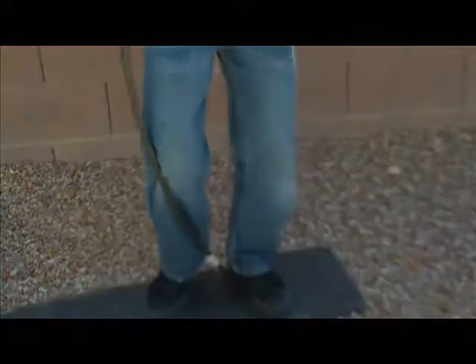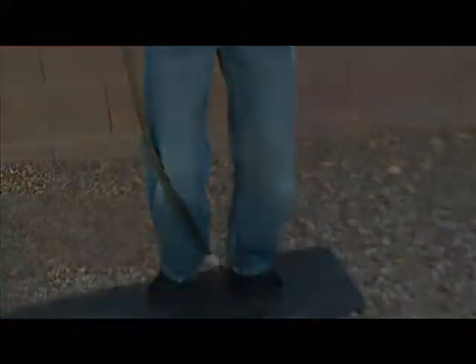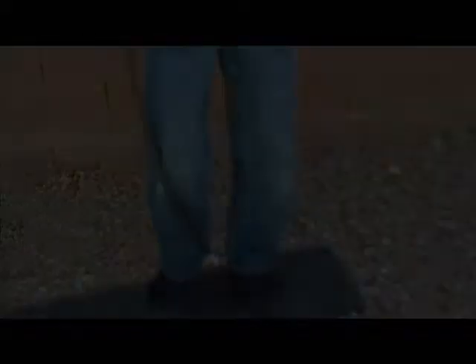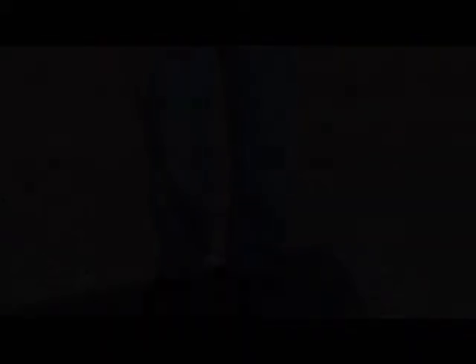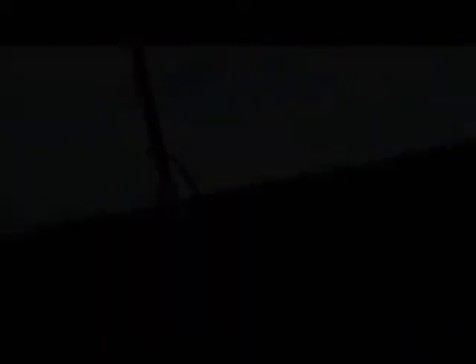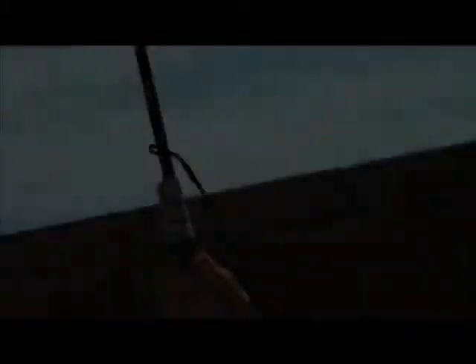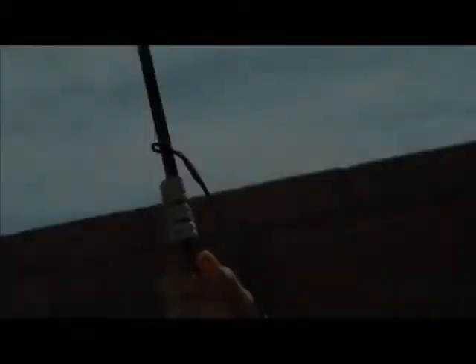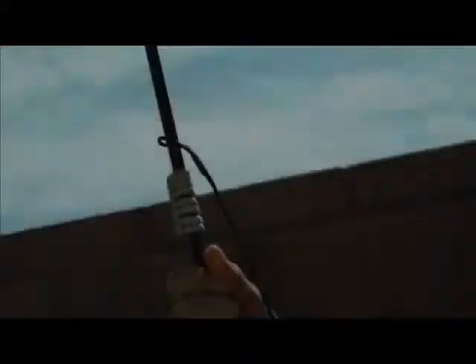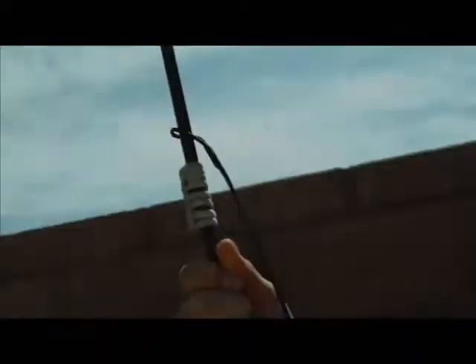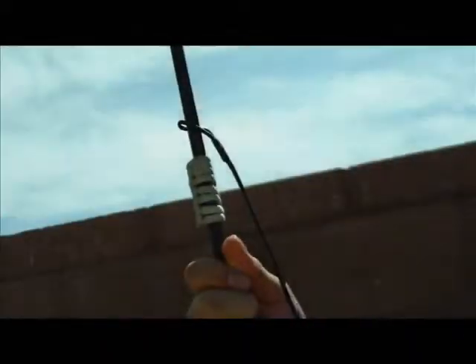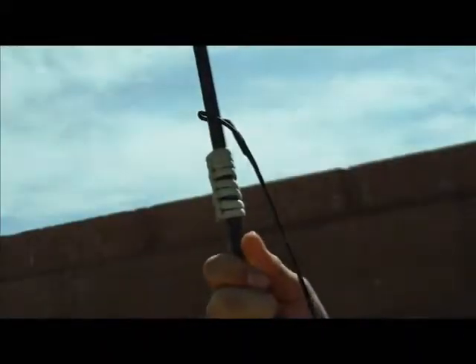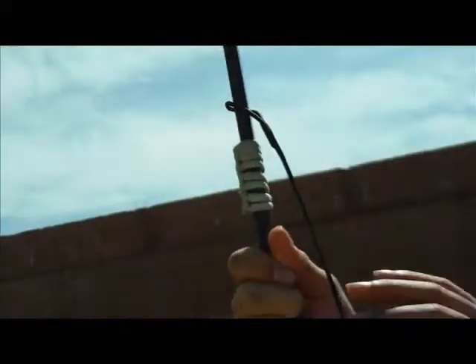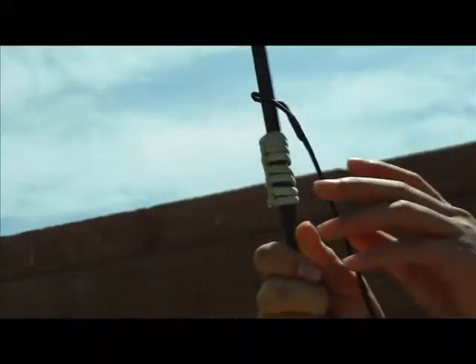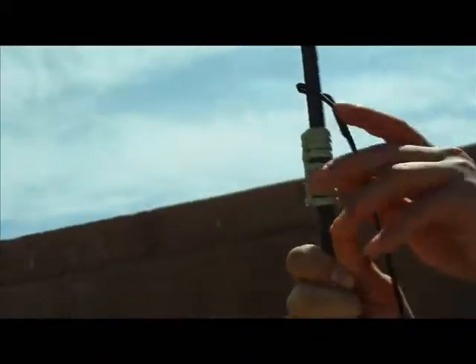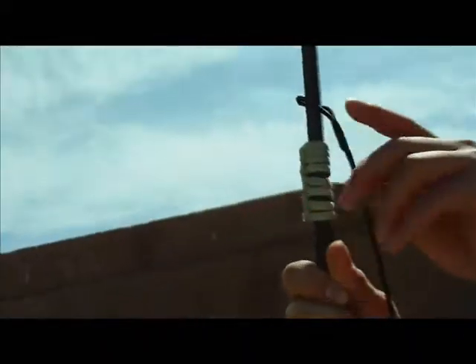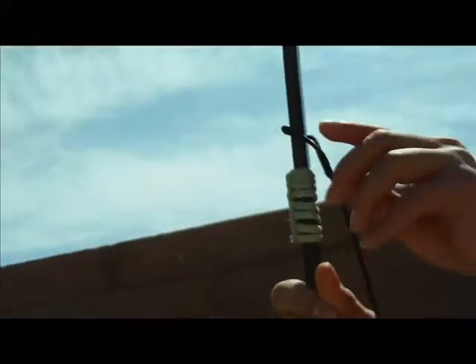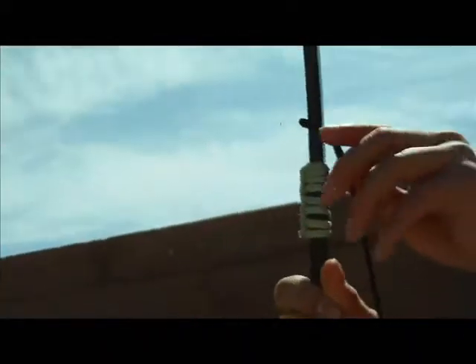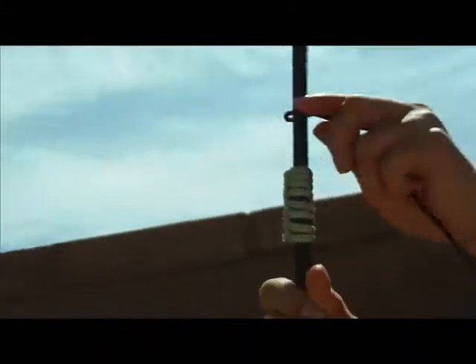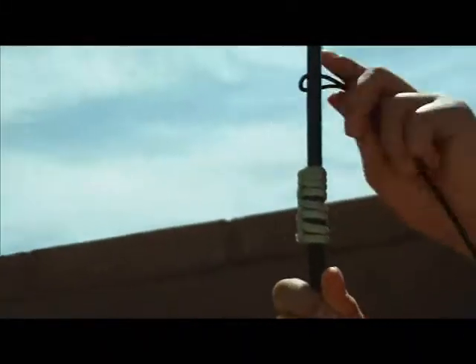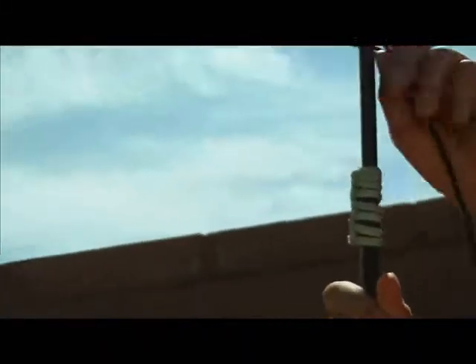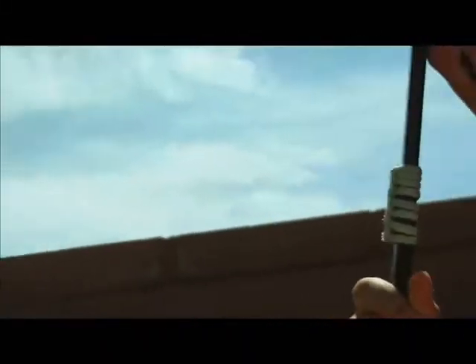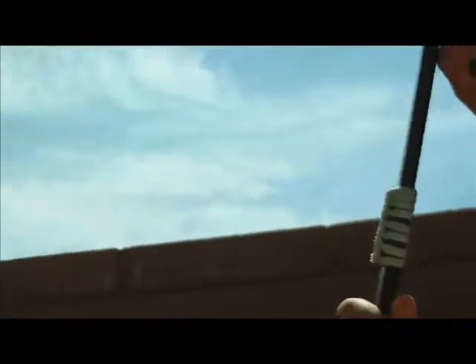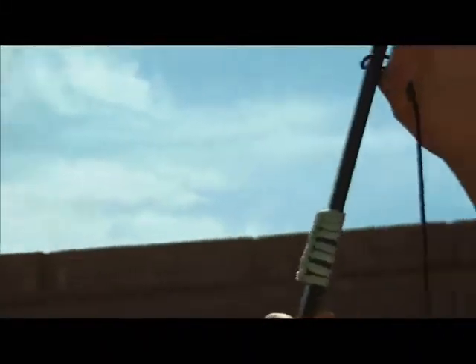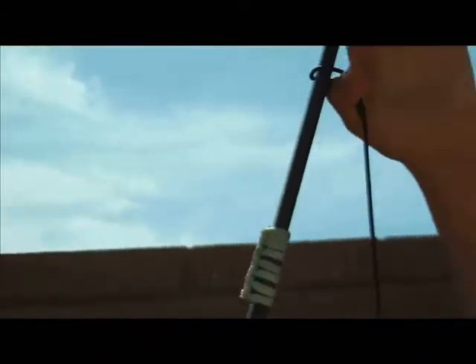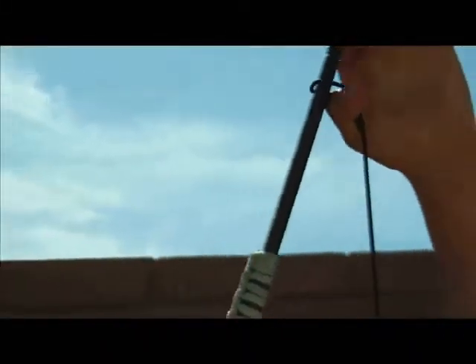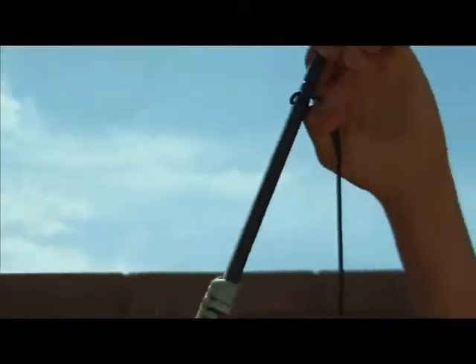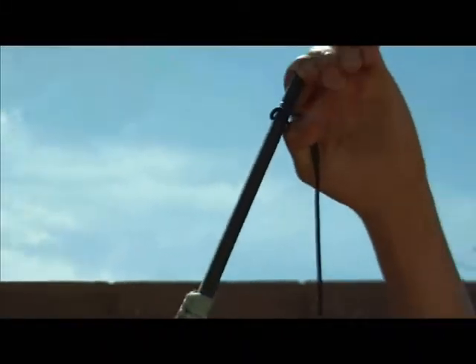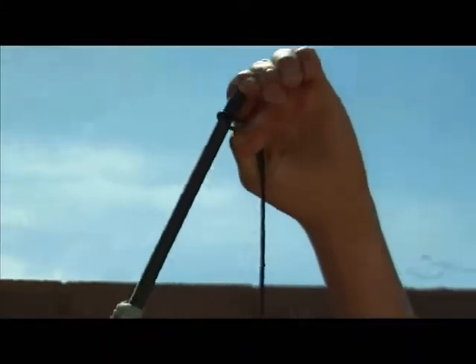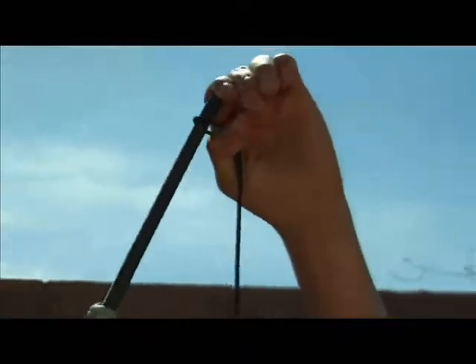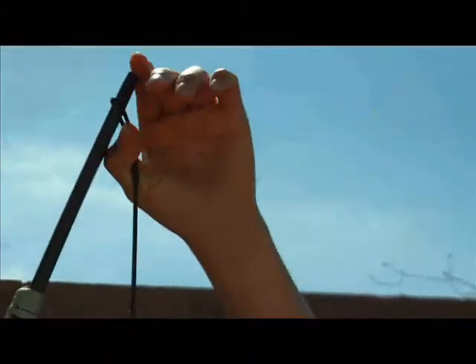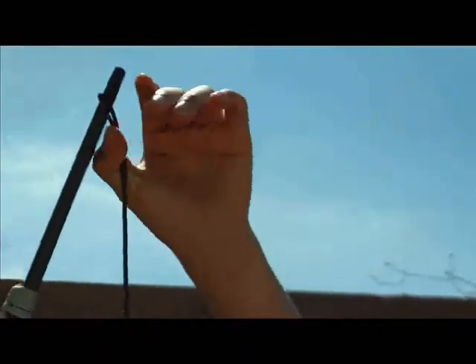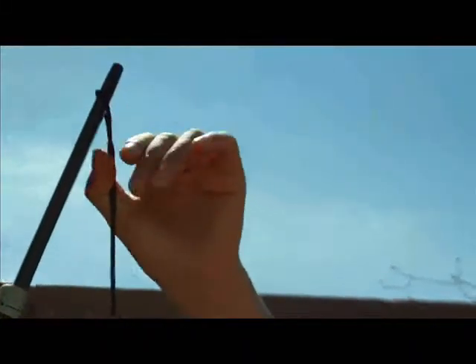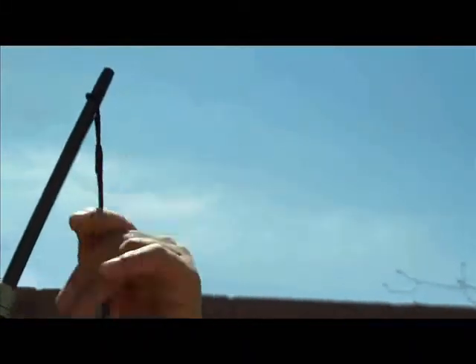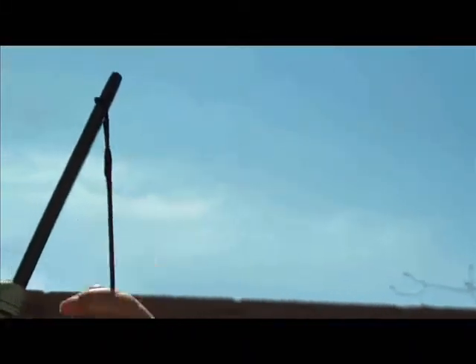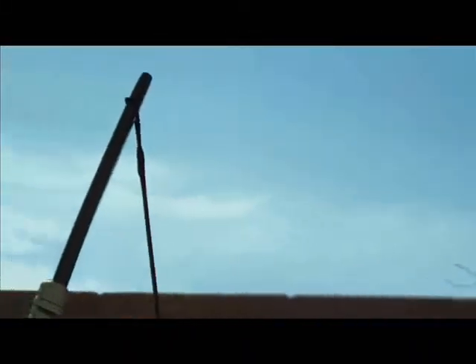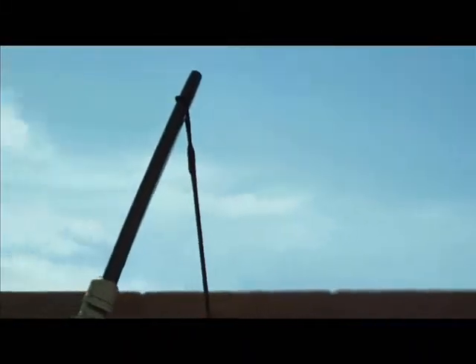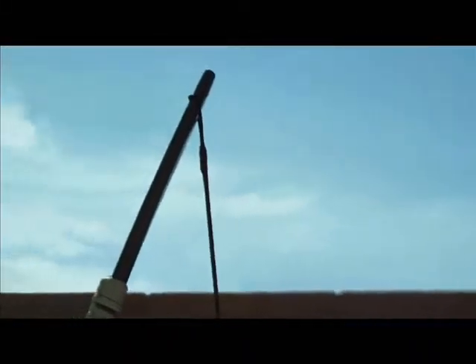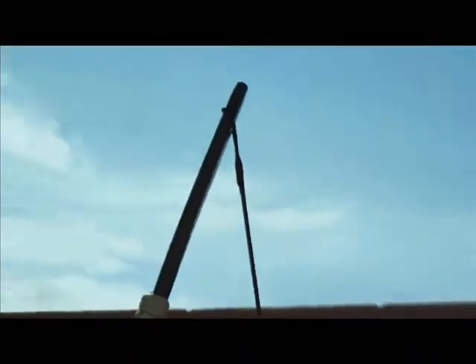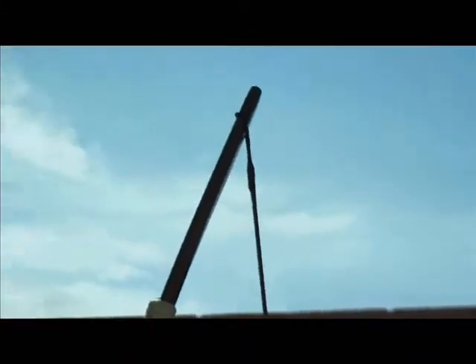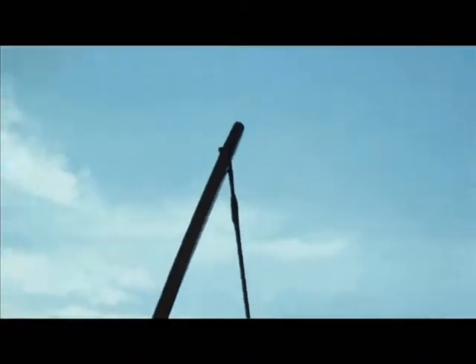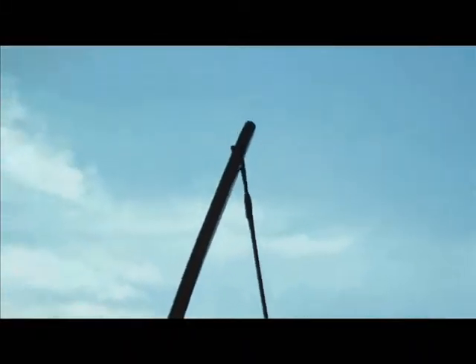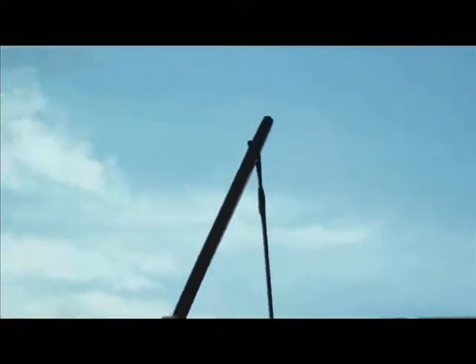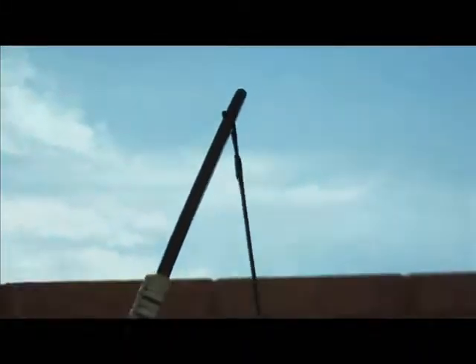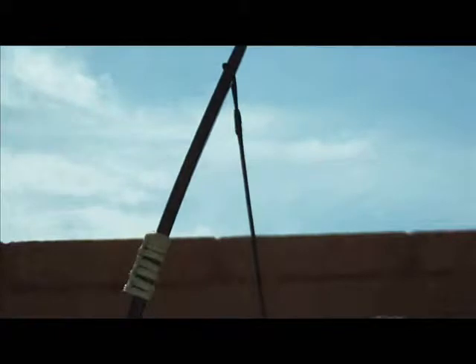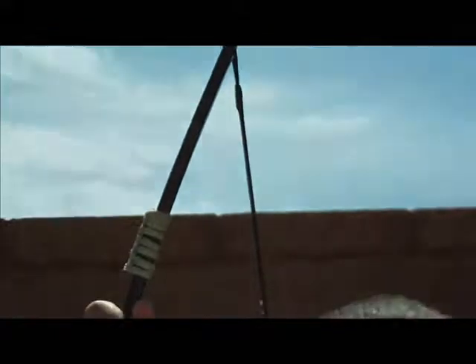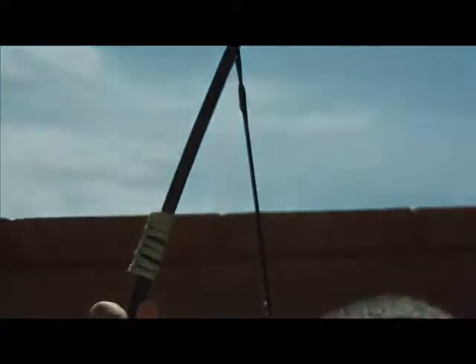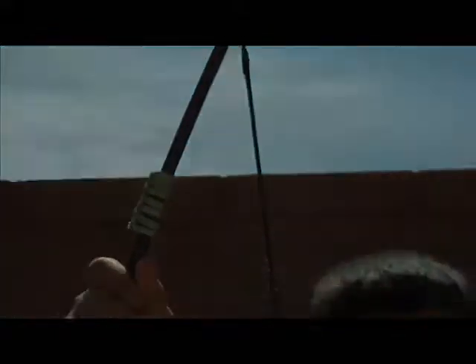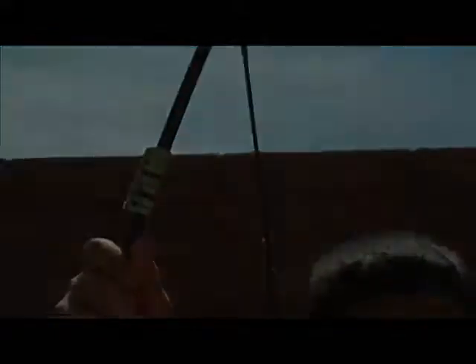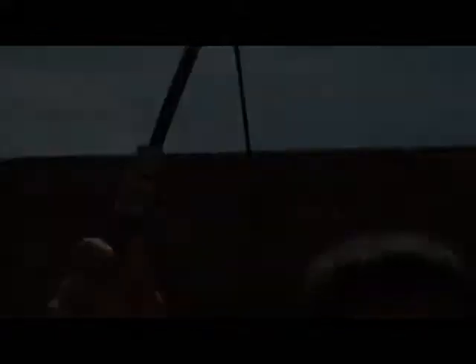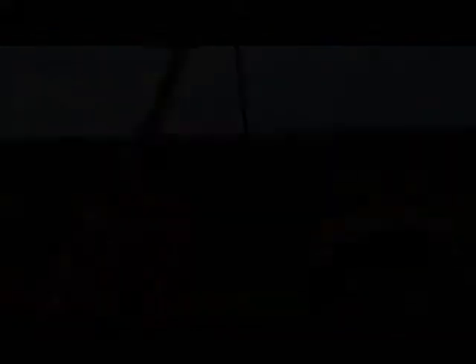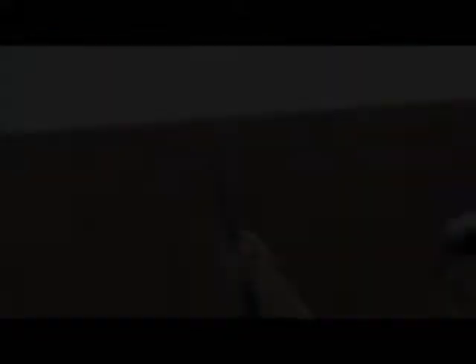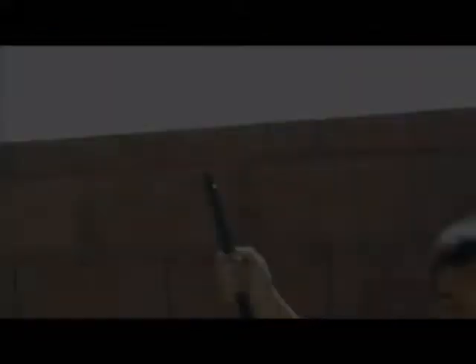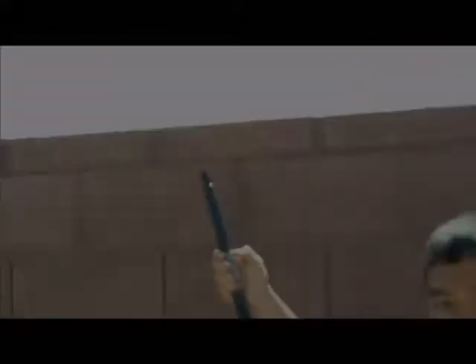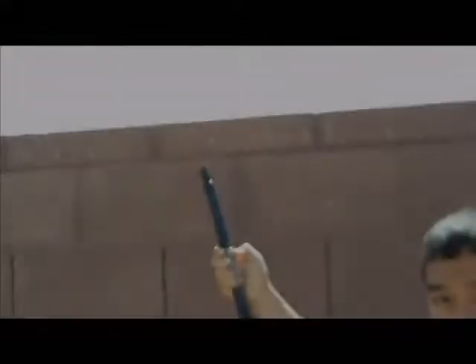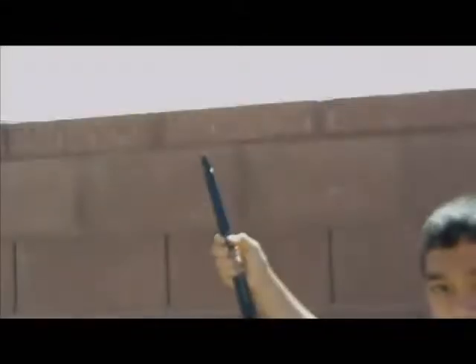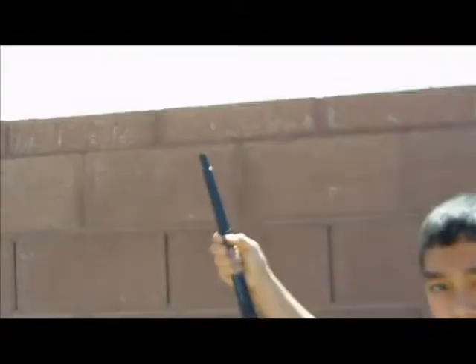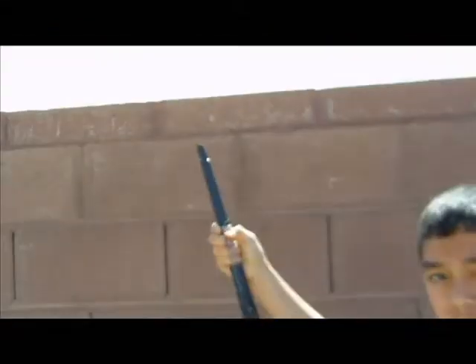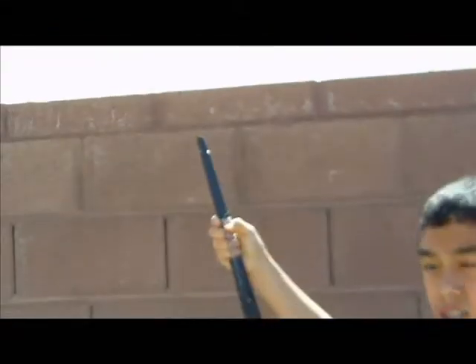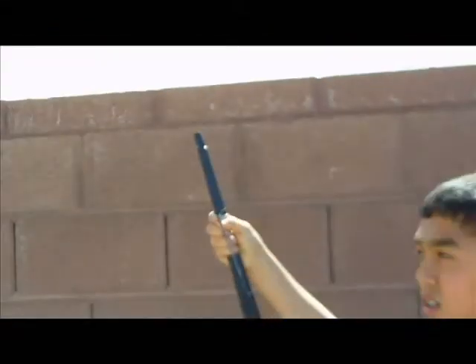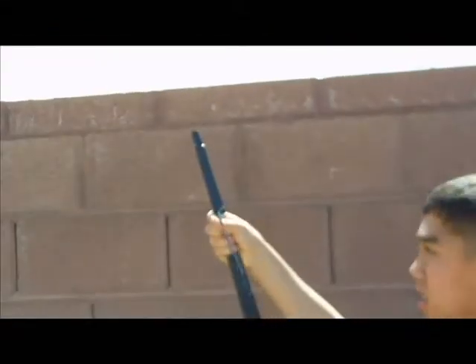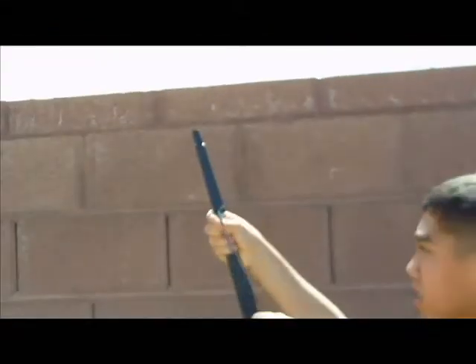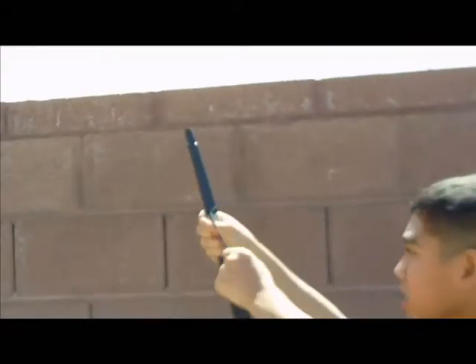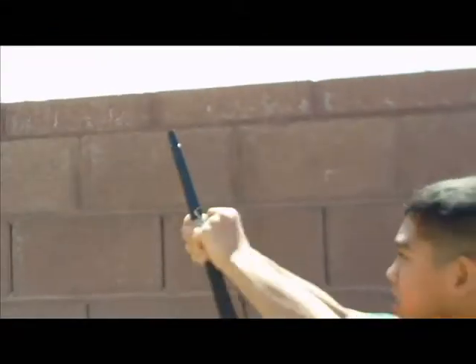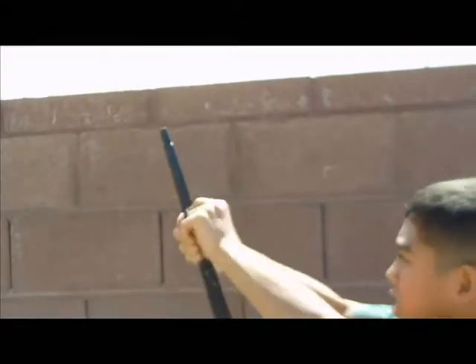Take your left hand and pull the top of the bow towards you. At the same time, with your right hand, push the loop into the notch.